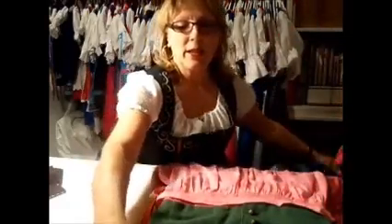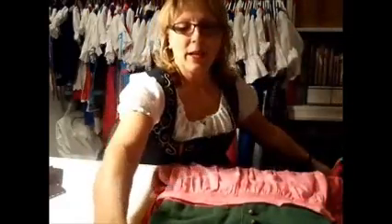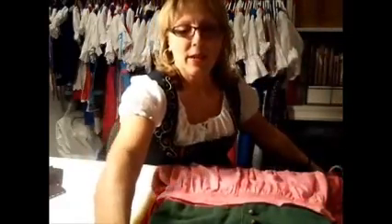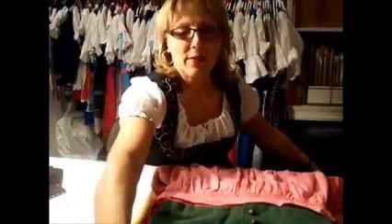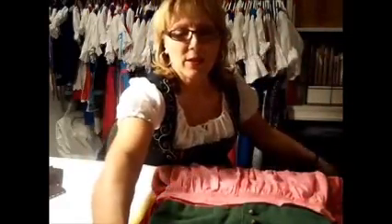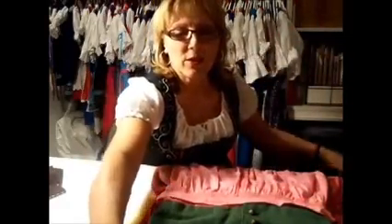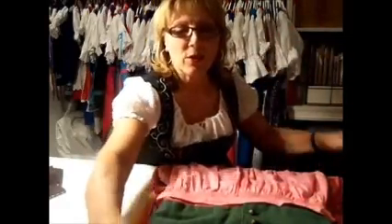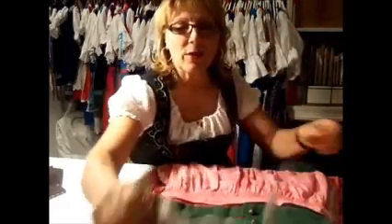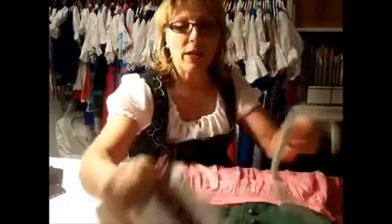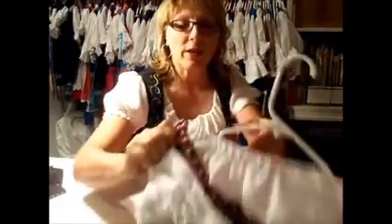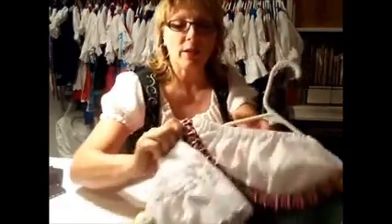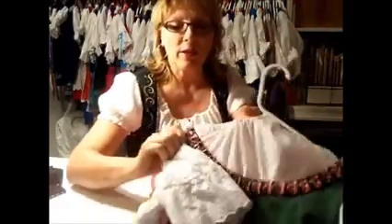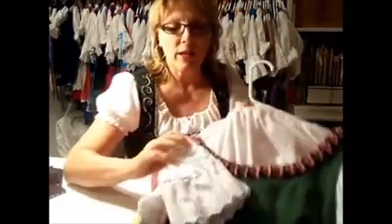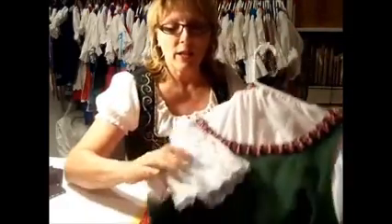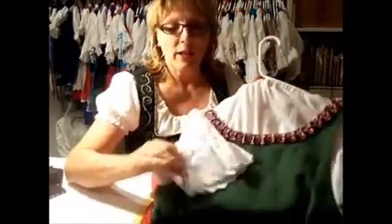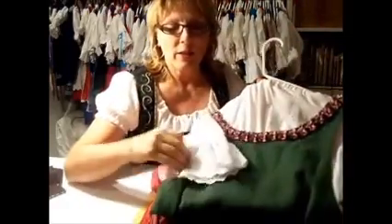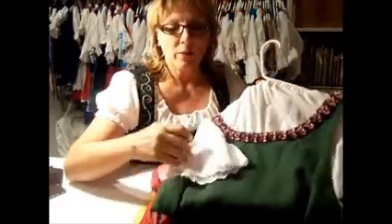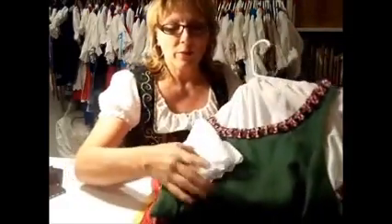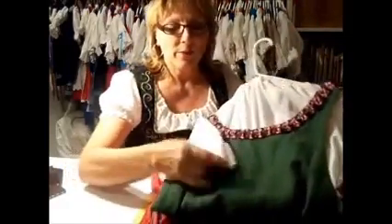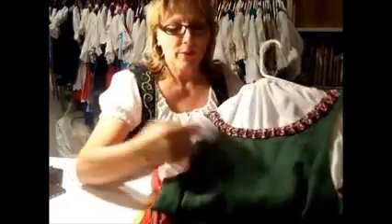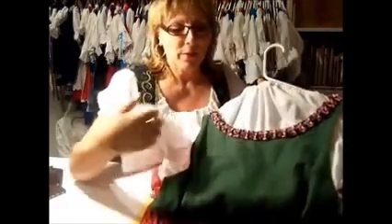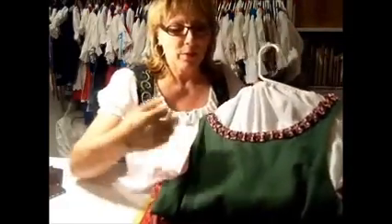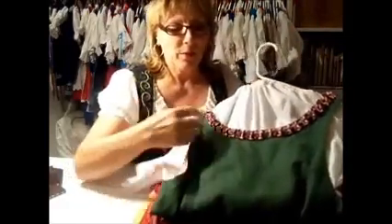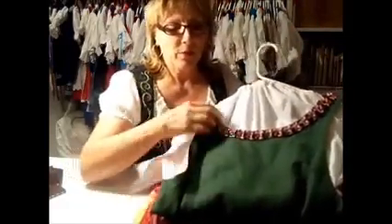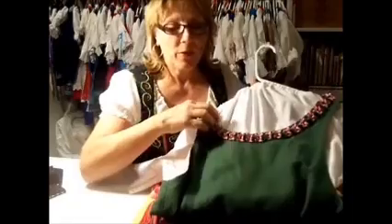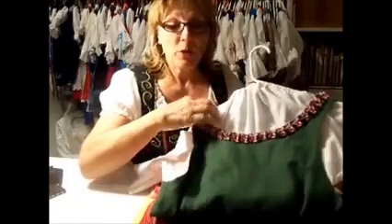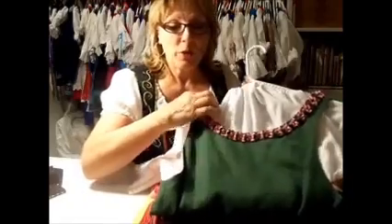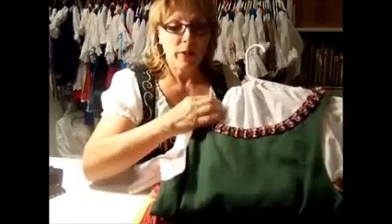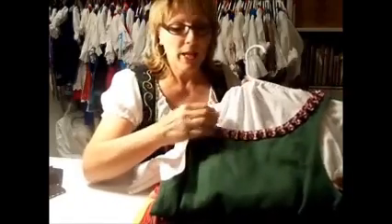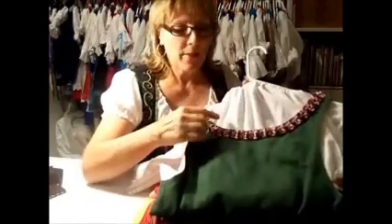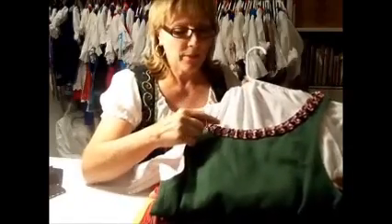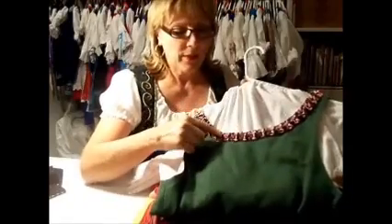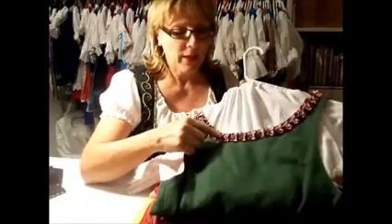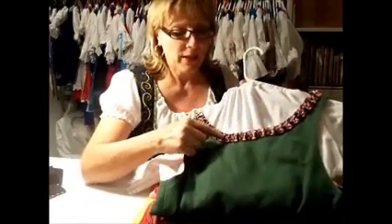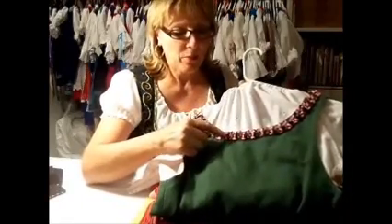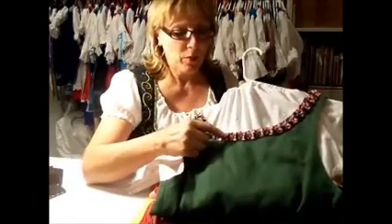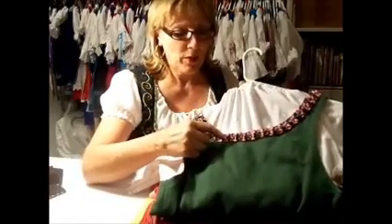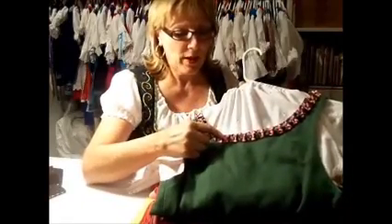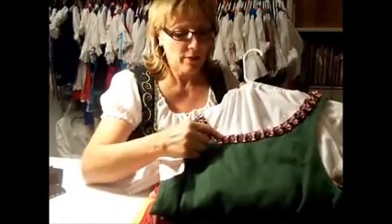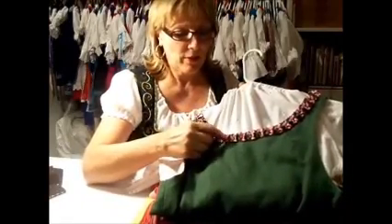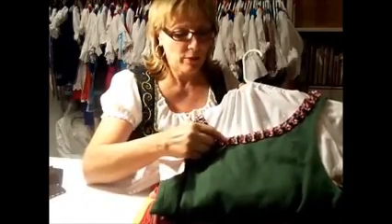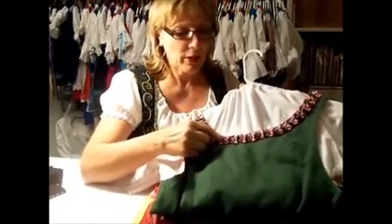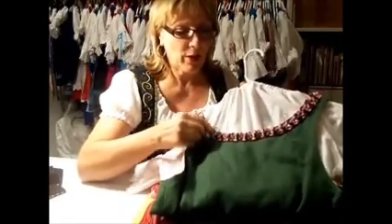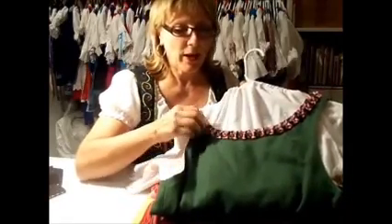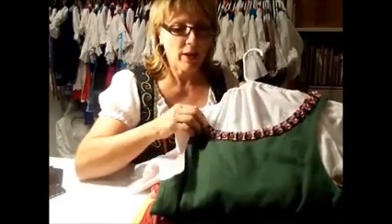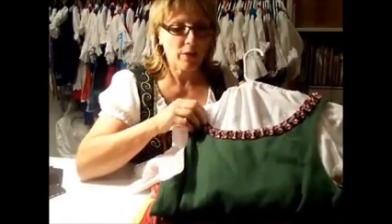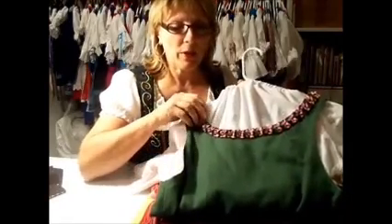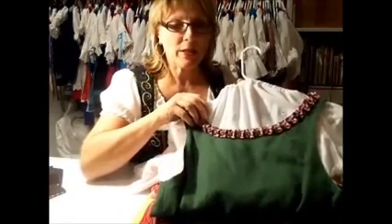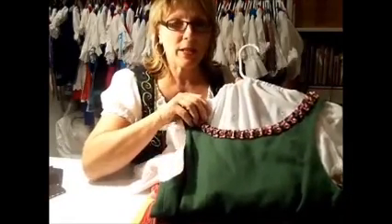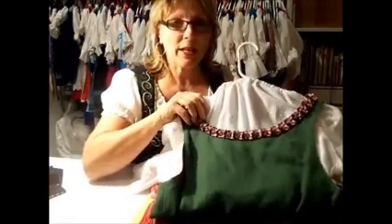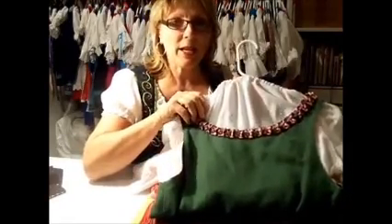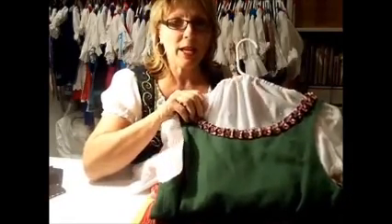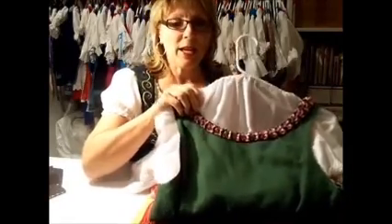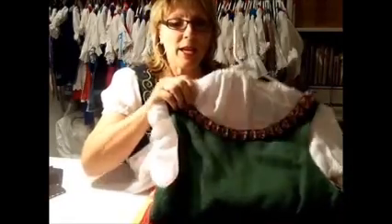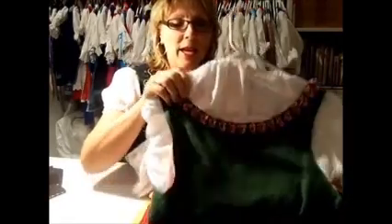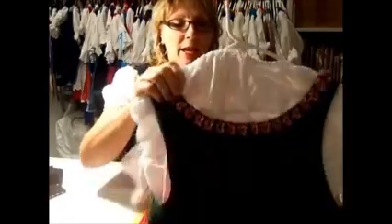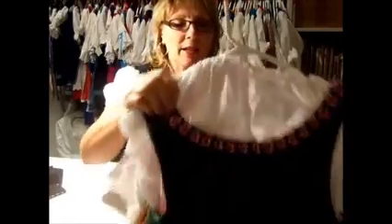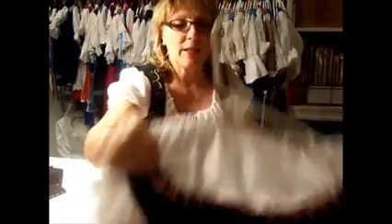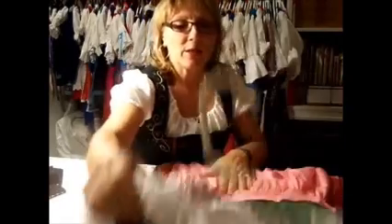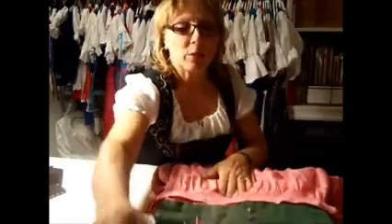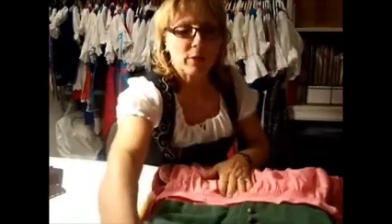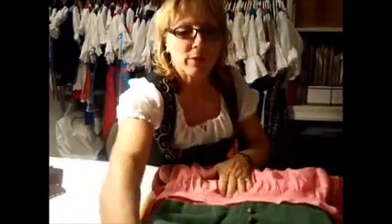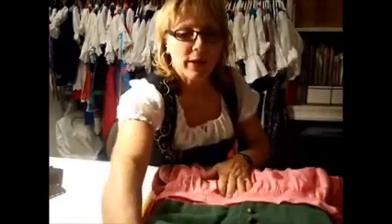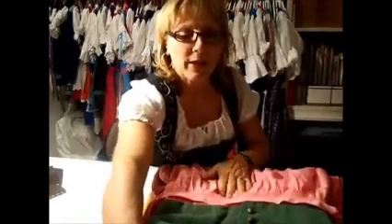And I have these two that are from Germany. They both have rickrack on one side. These are real fun.